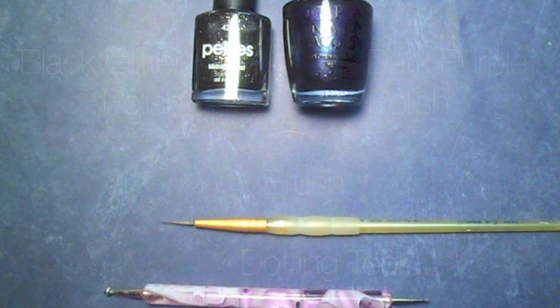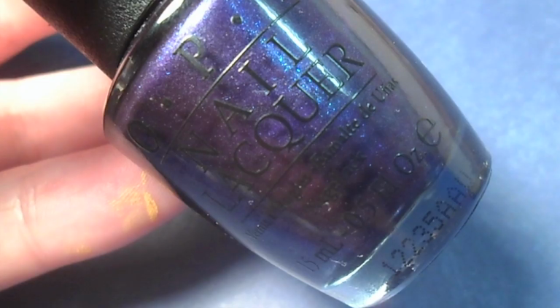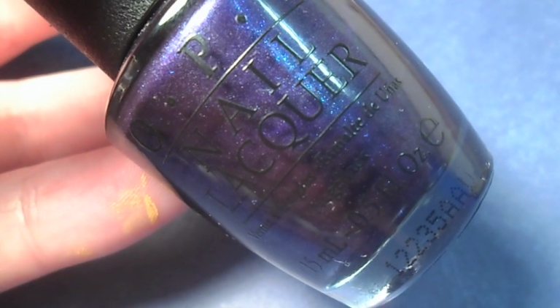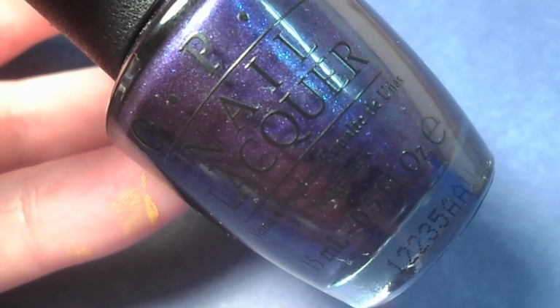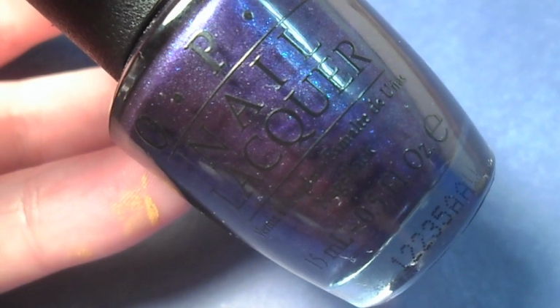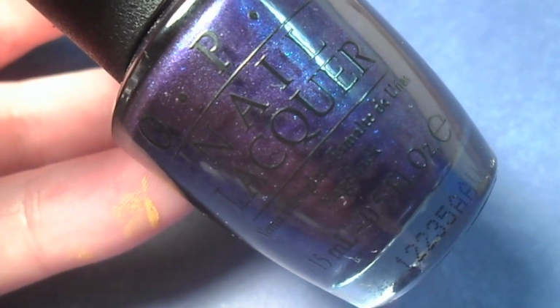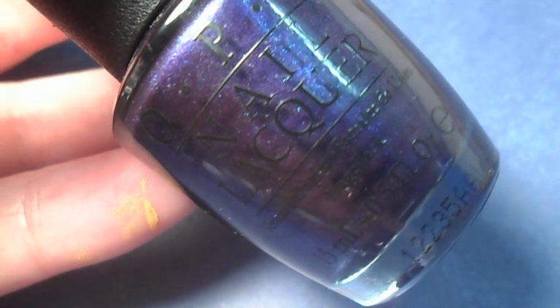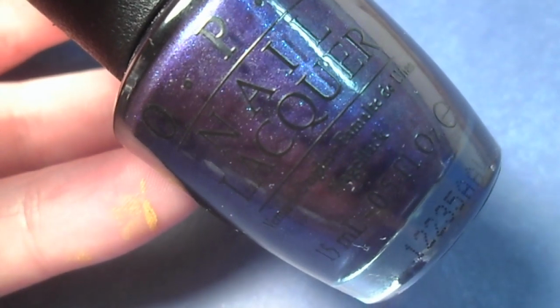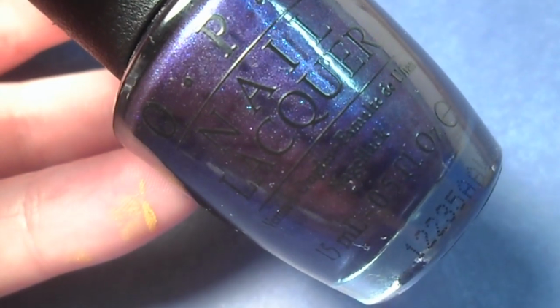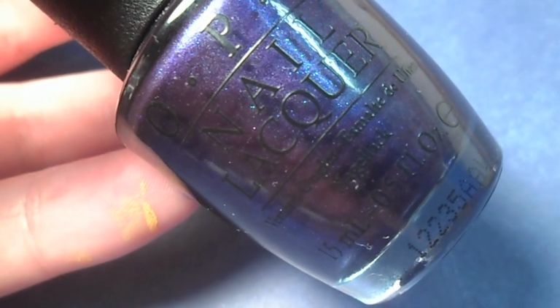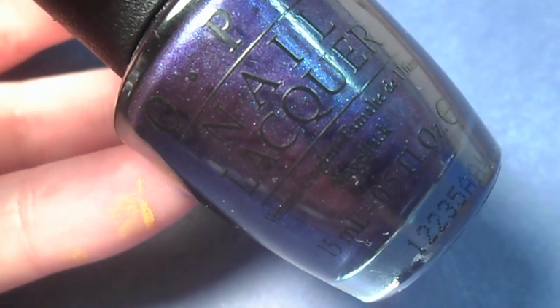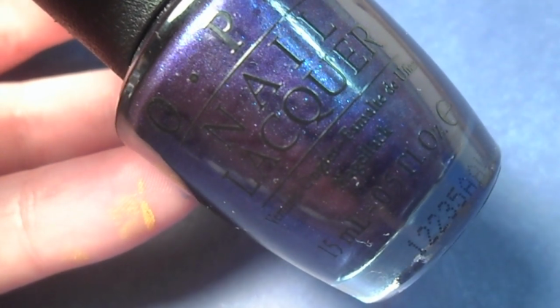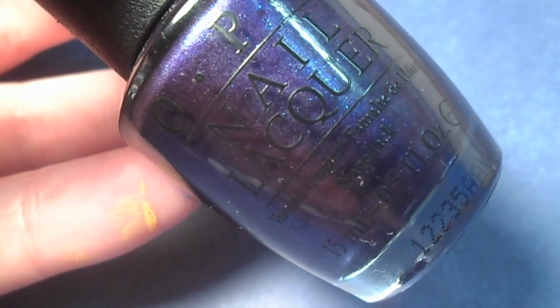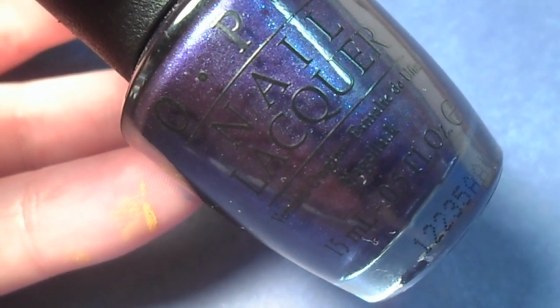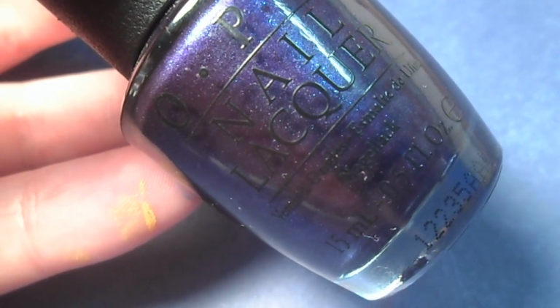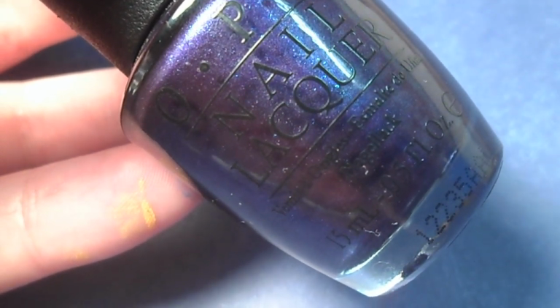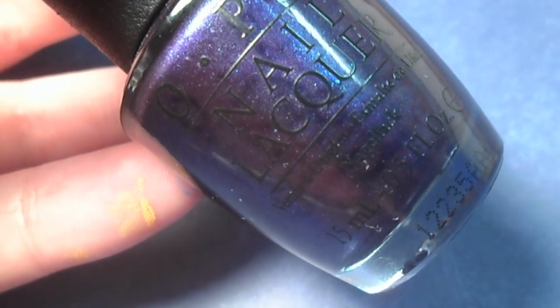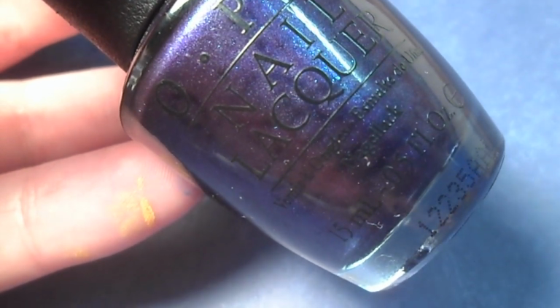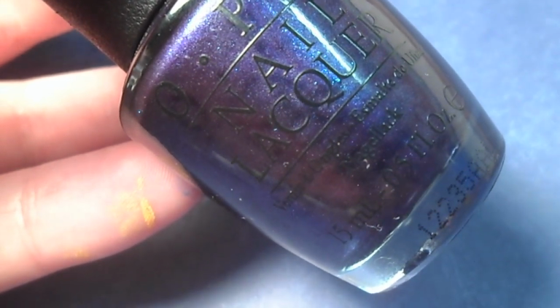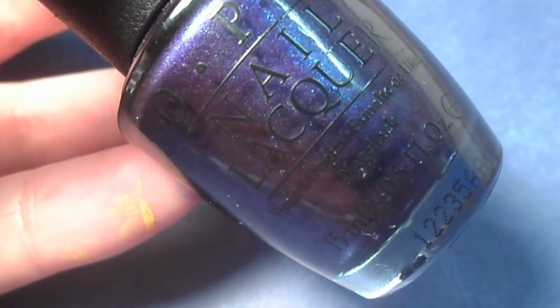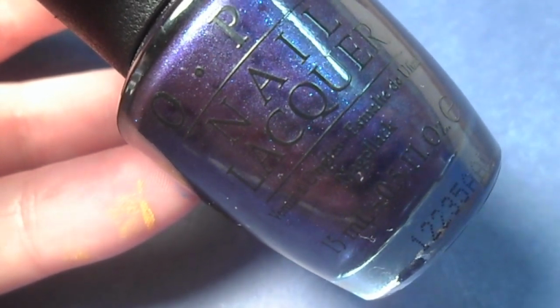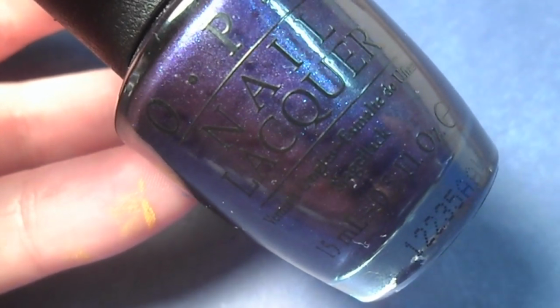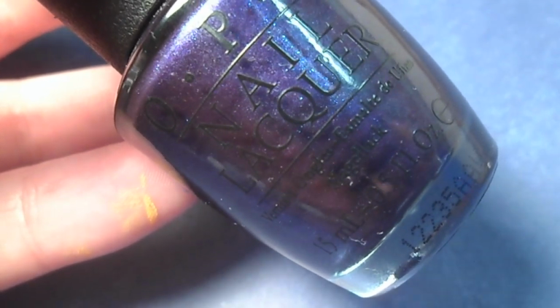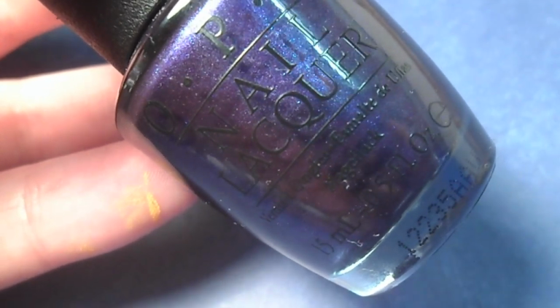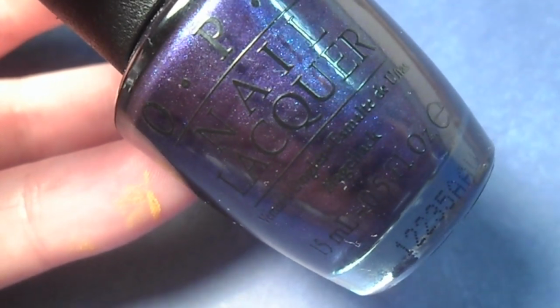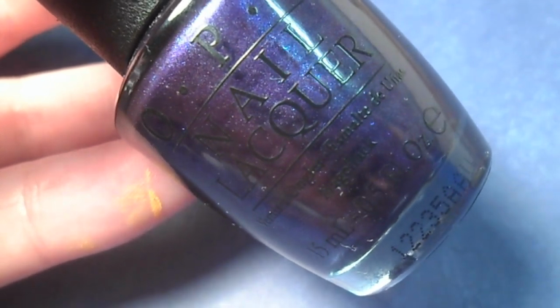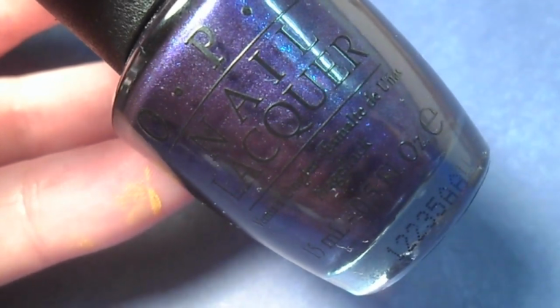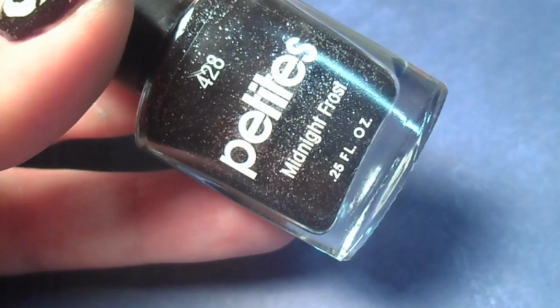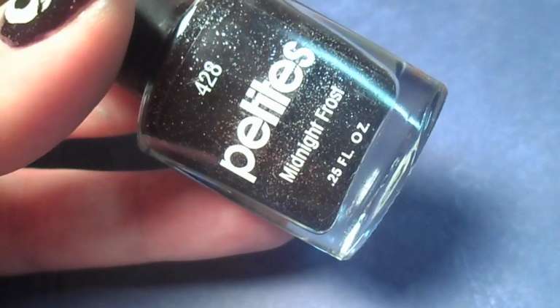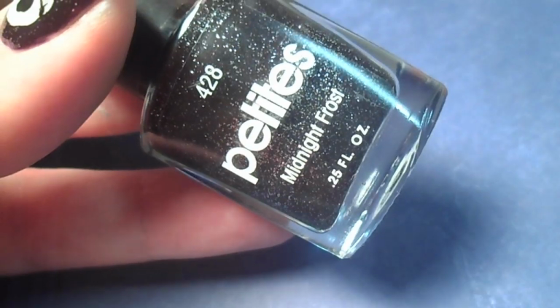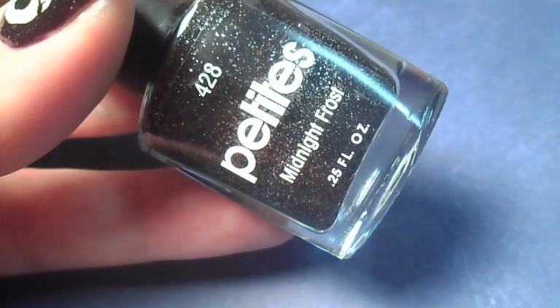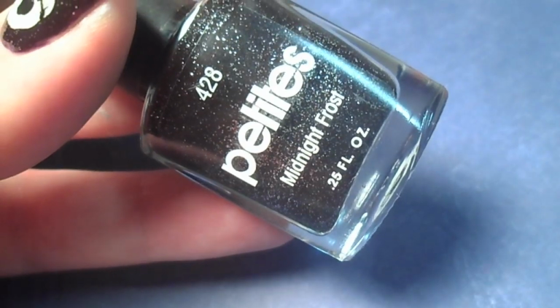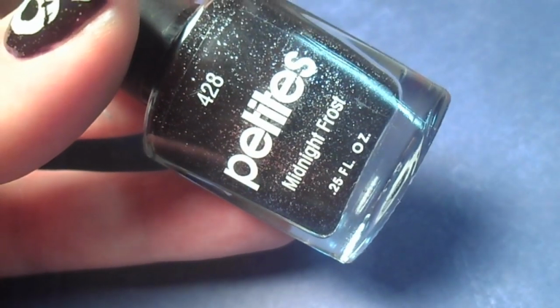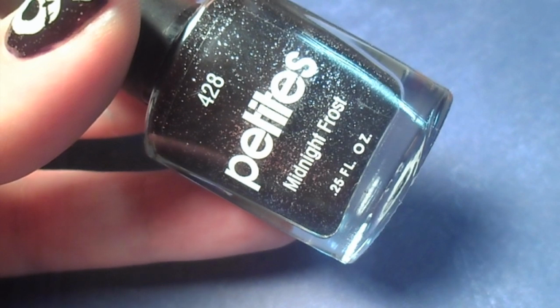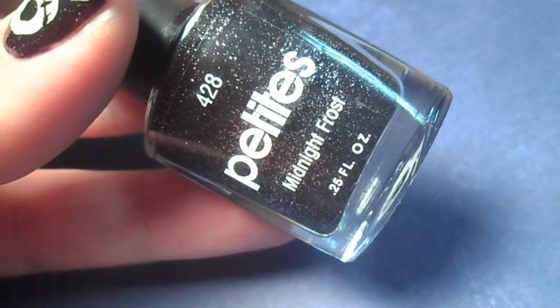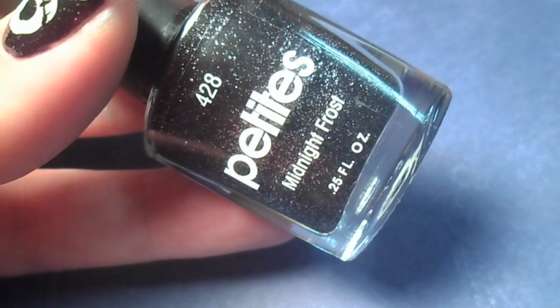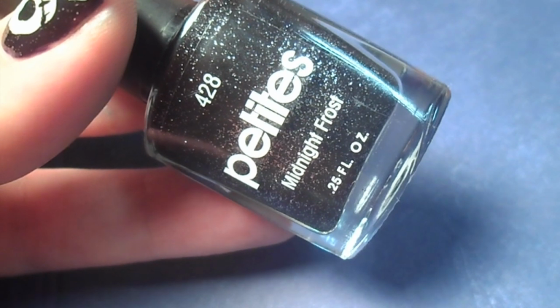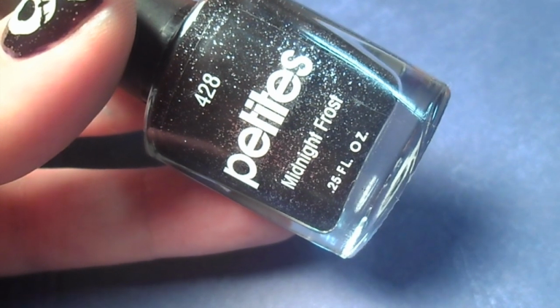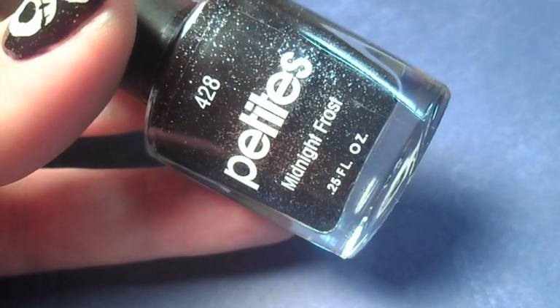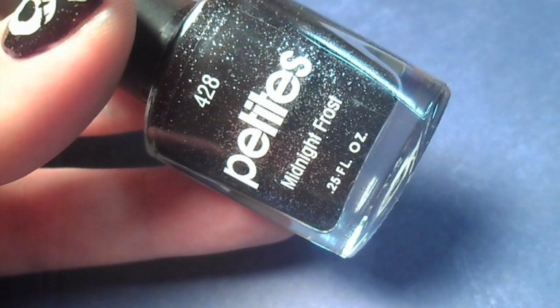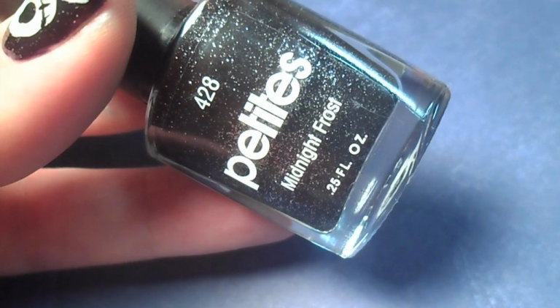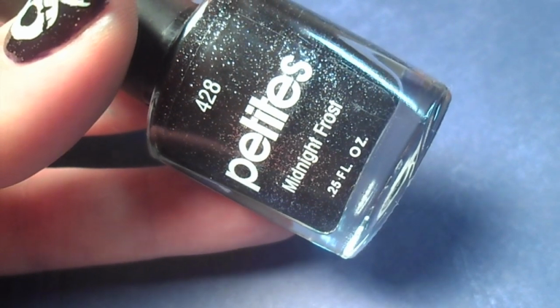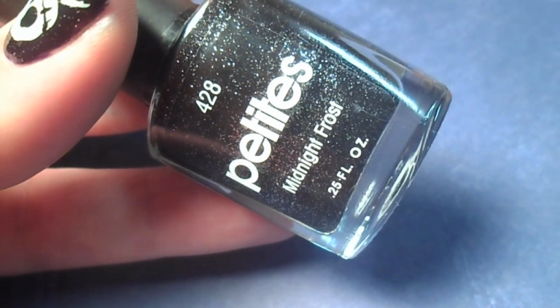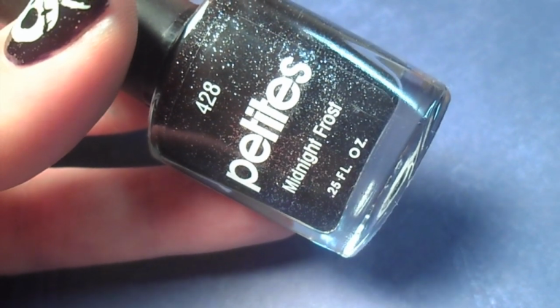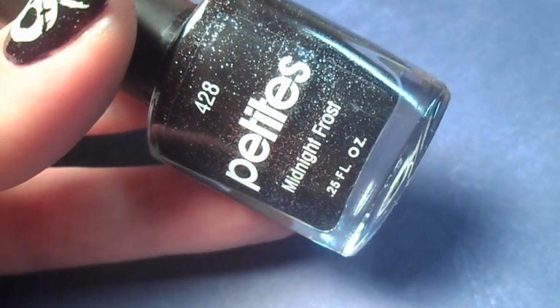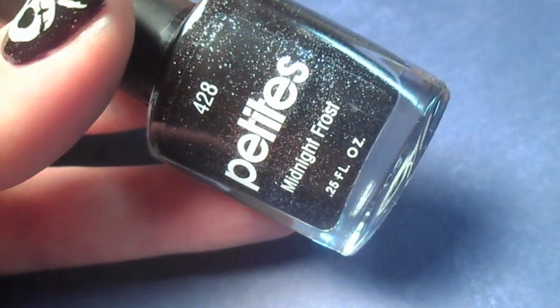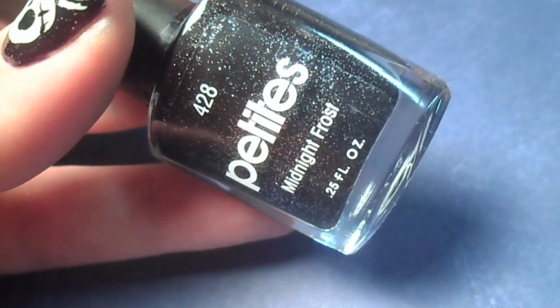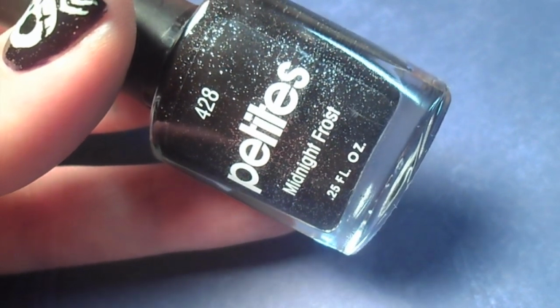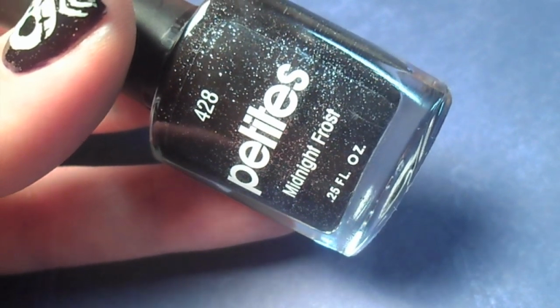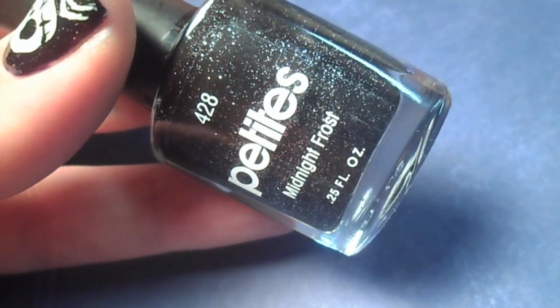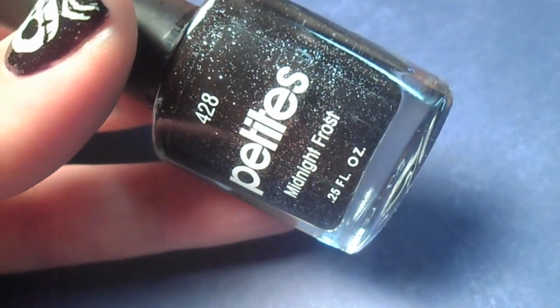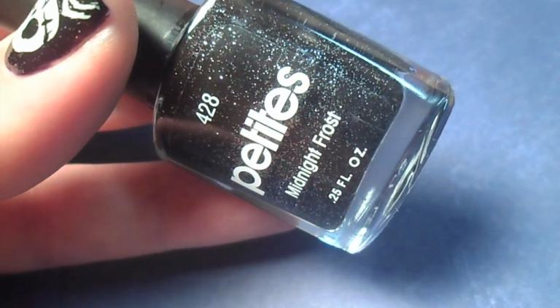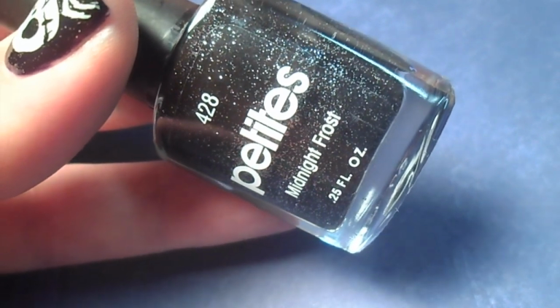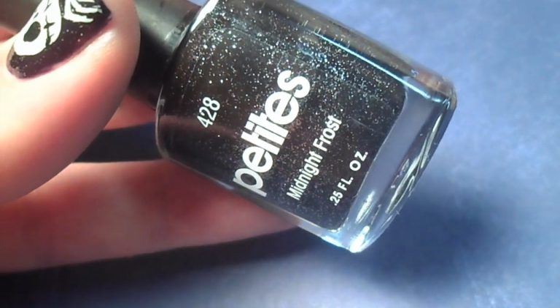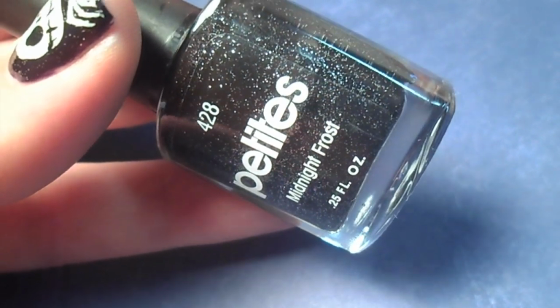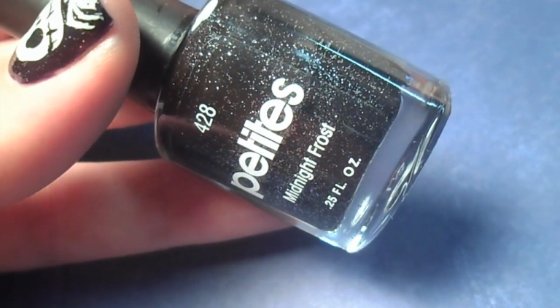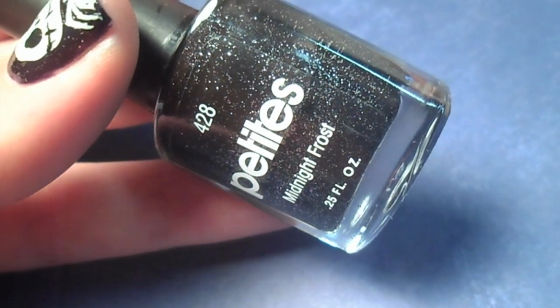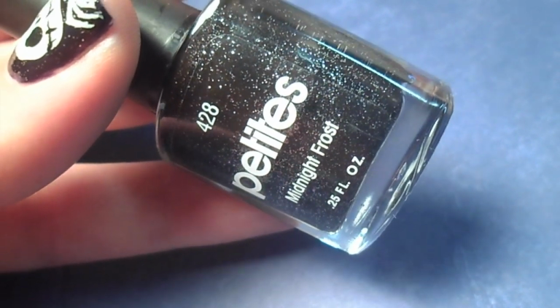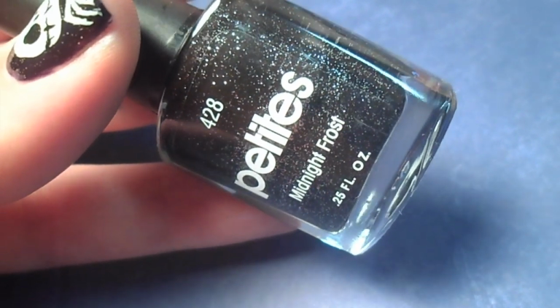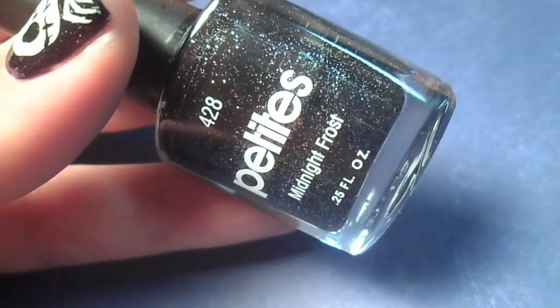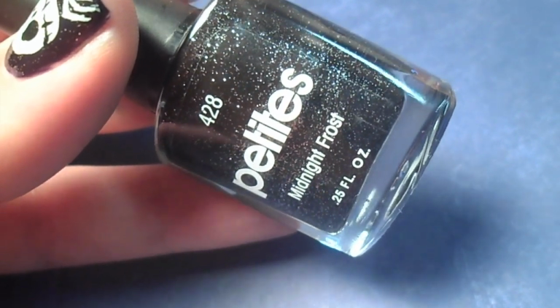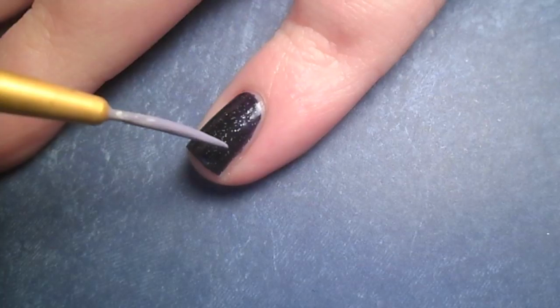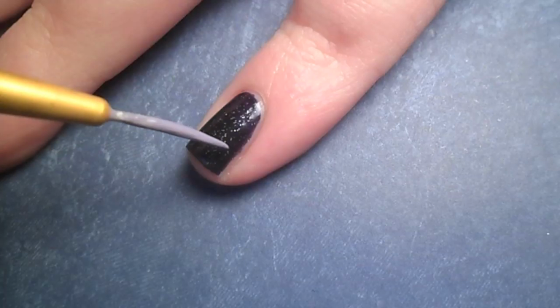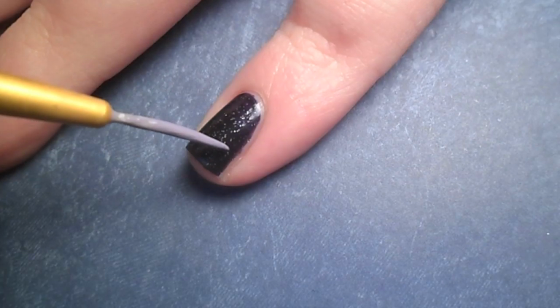I started with a generous coat of a dark purple polish, and then over top I applied a layer of this black polish that has silver glitters.